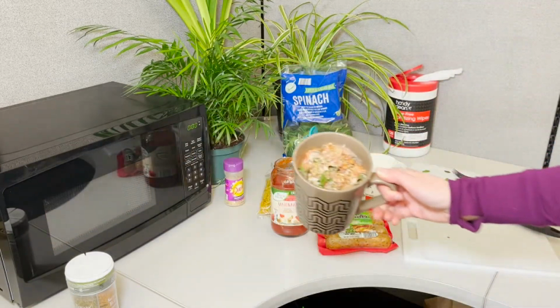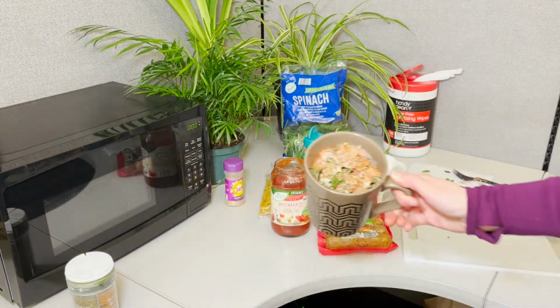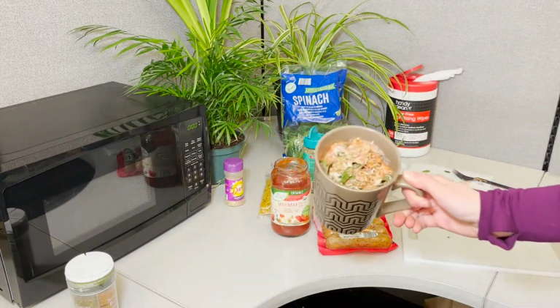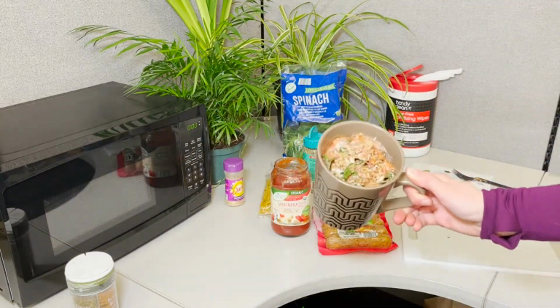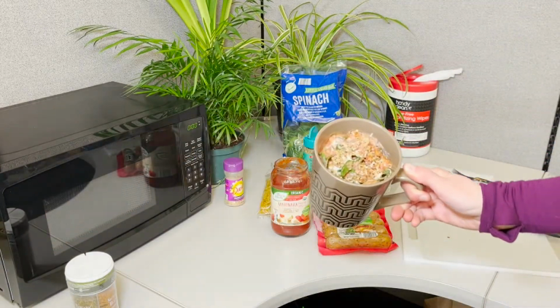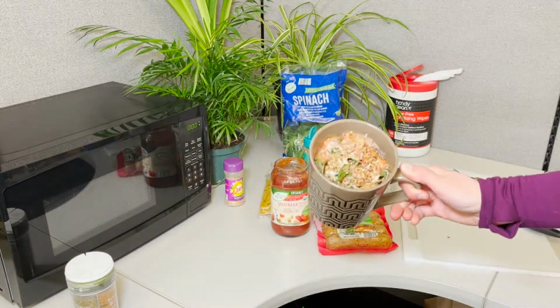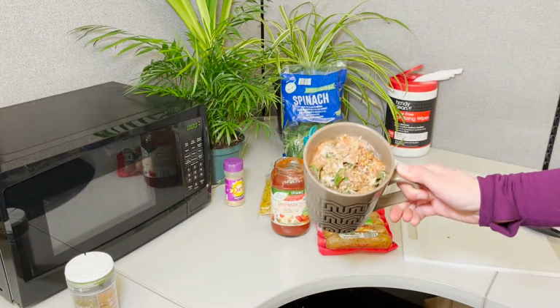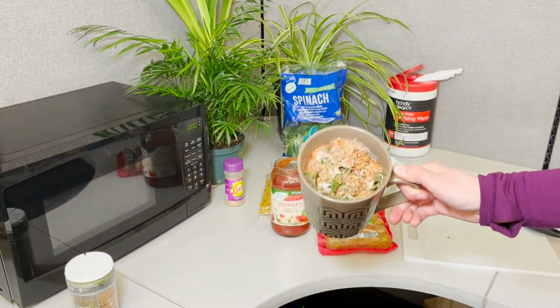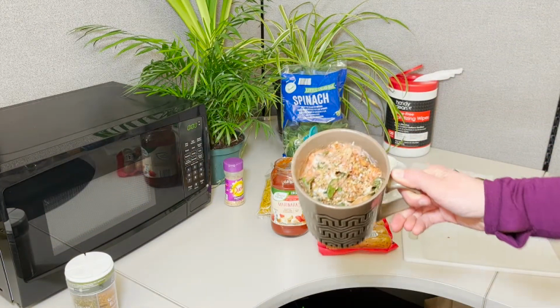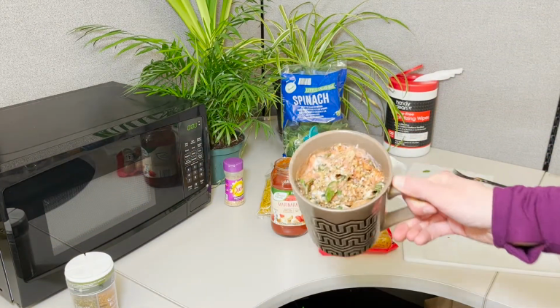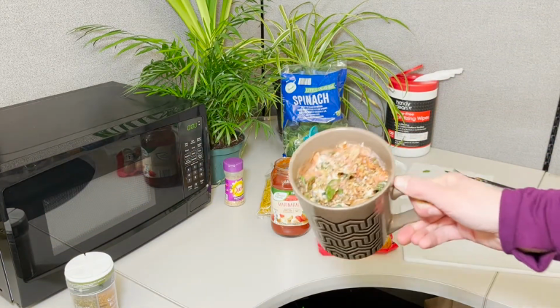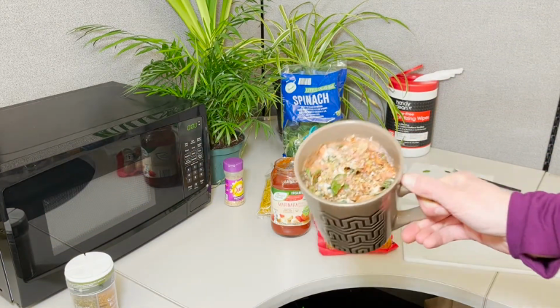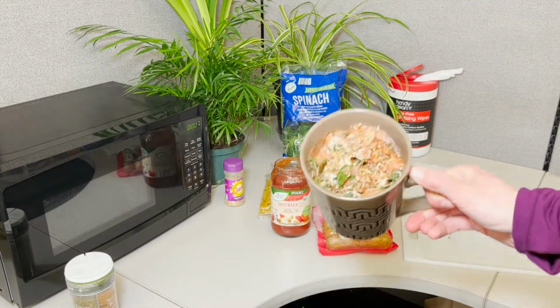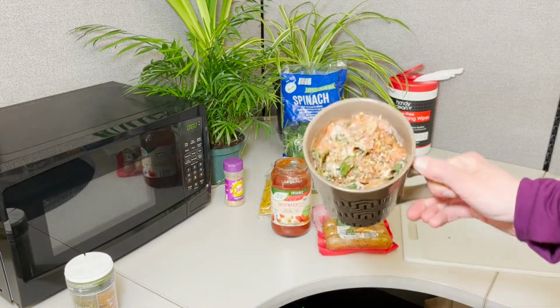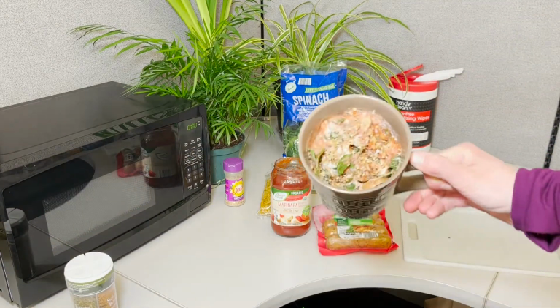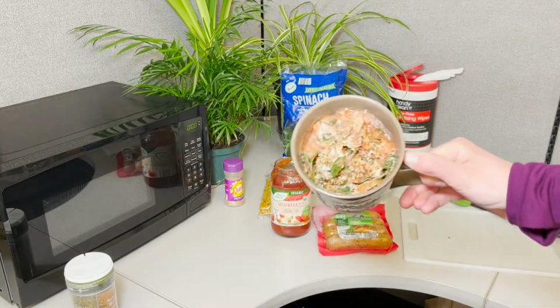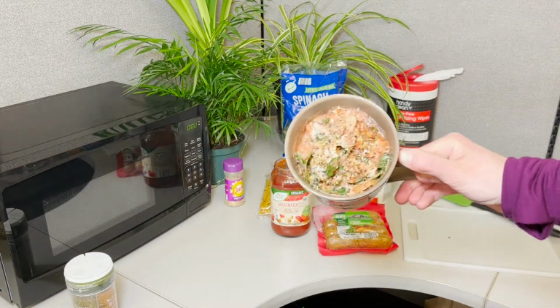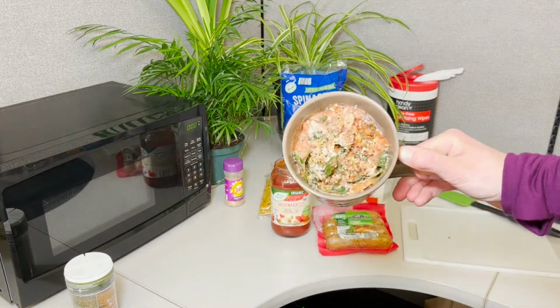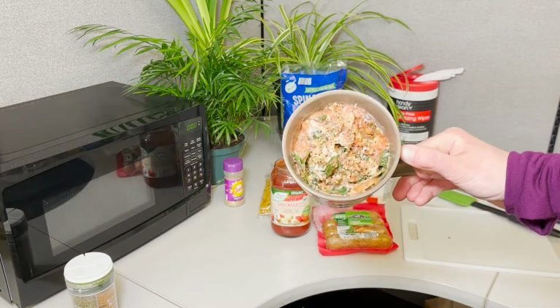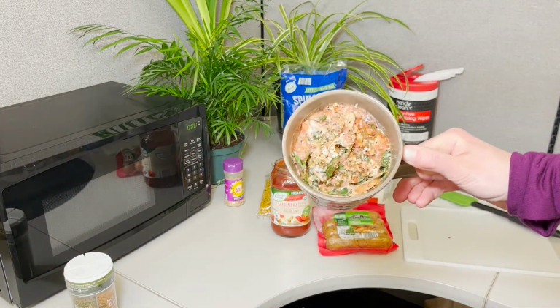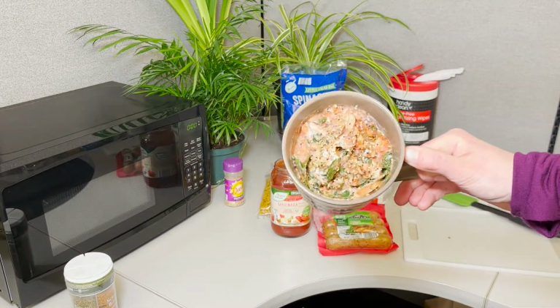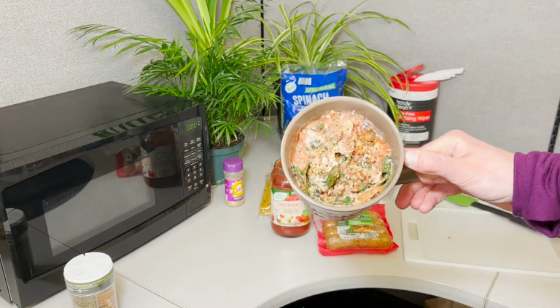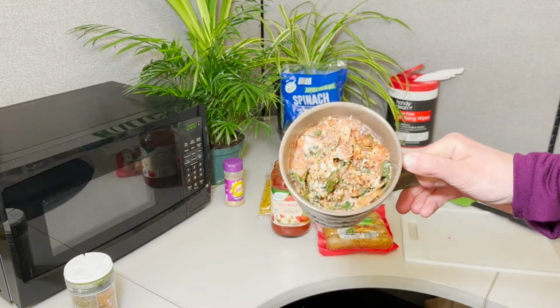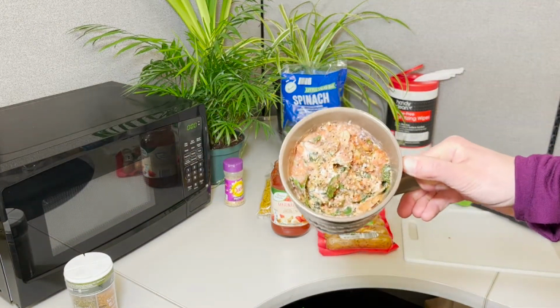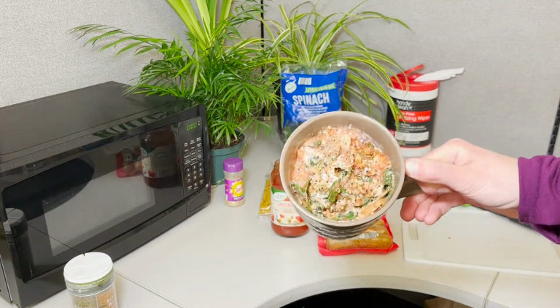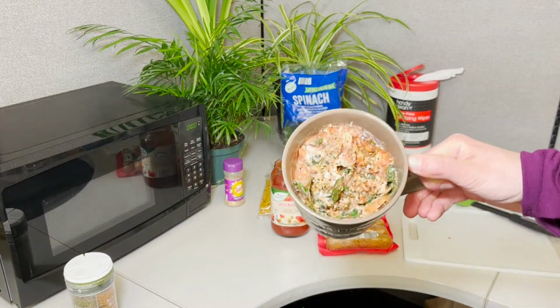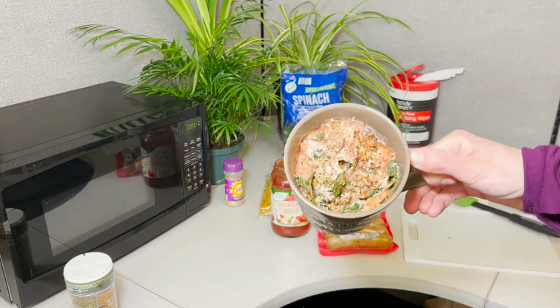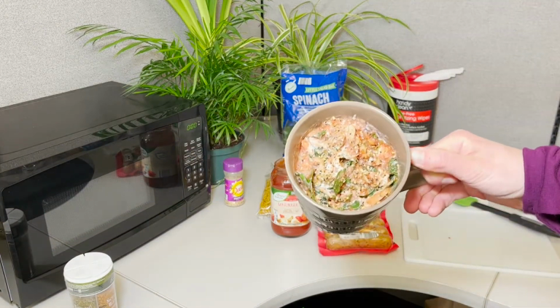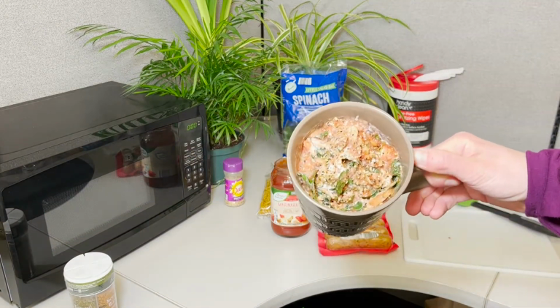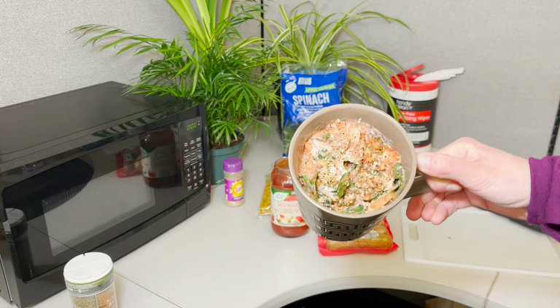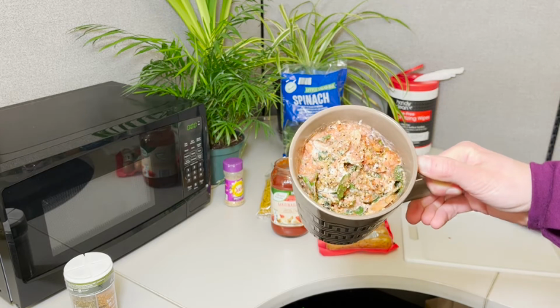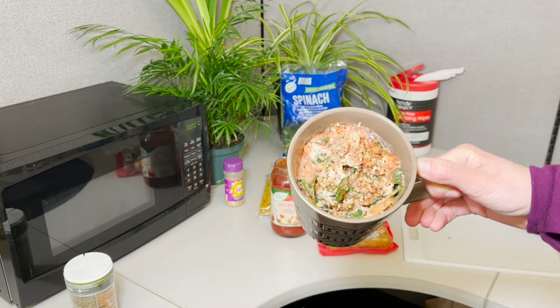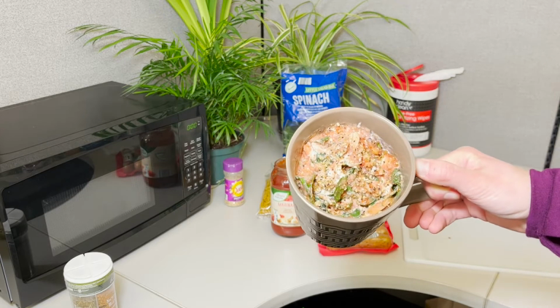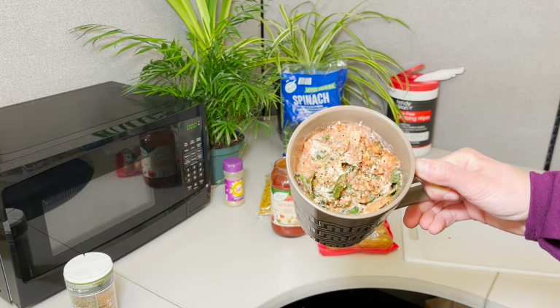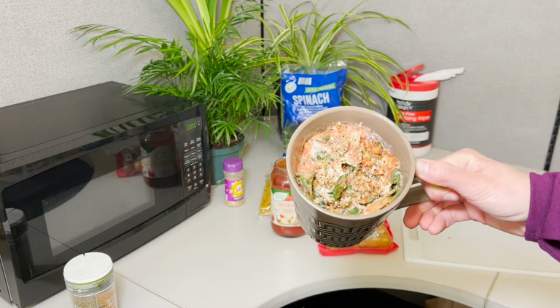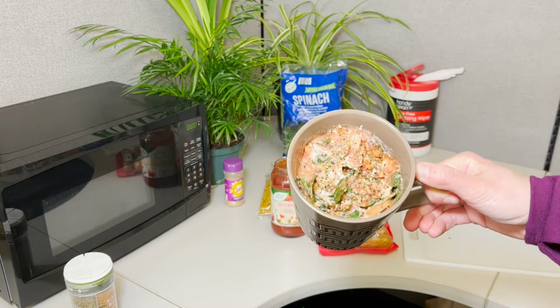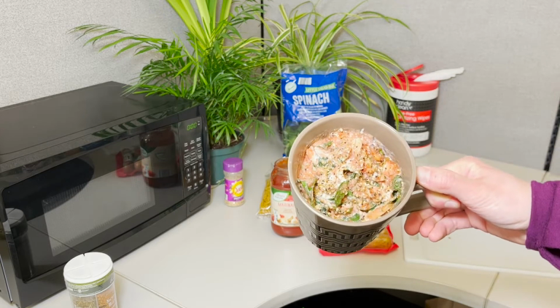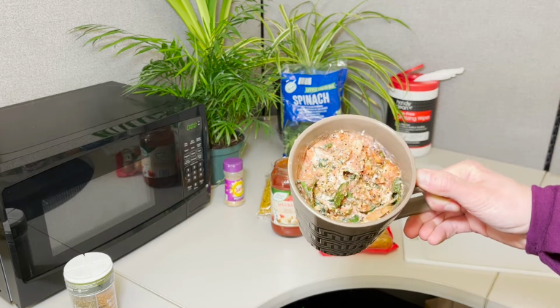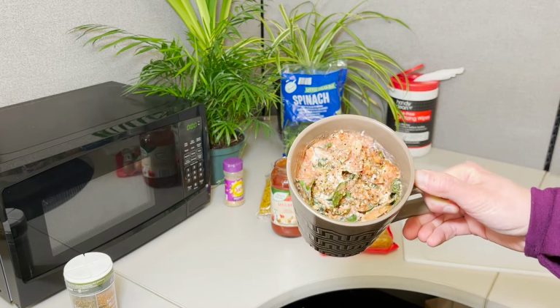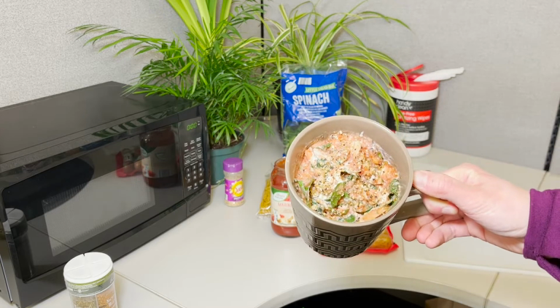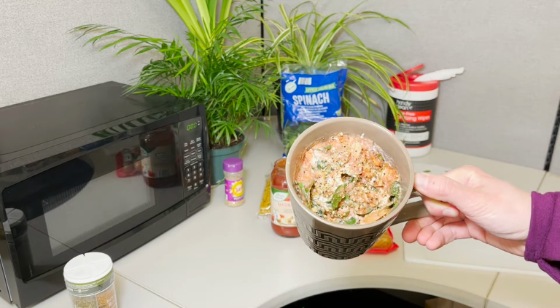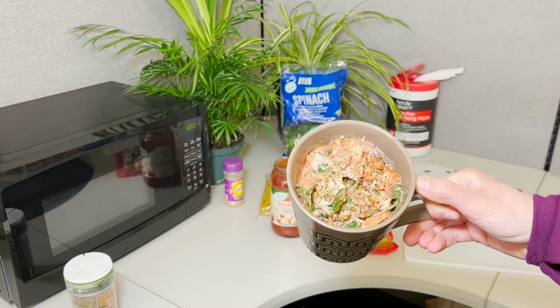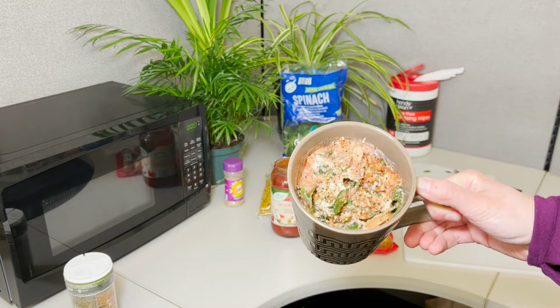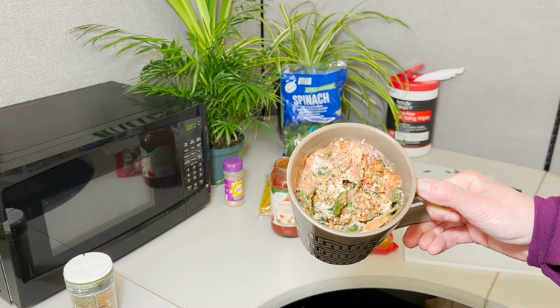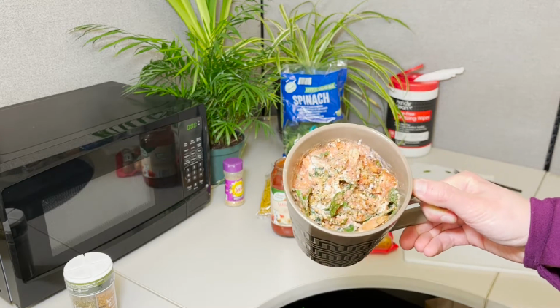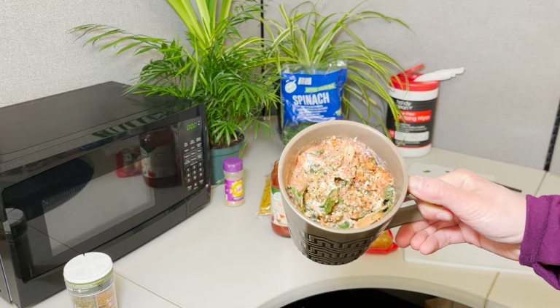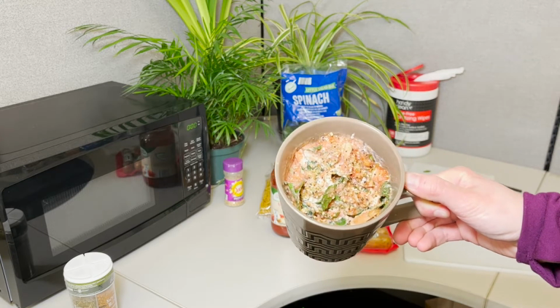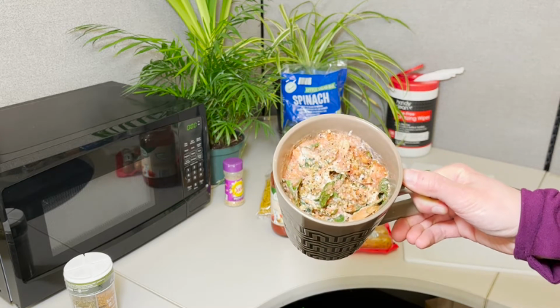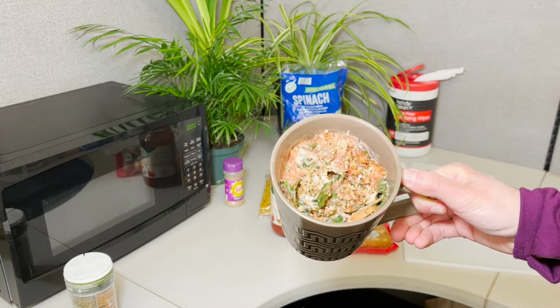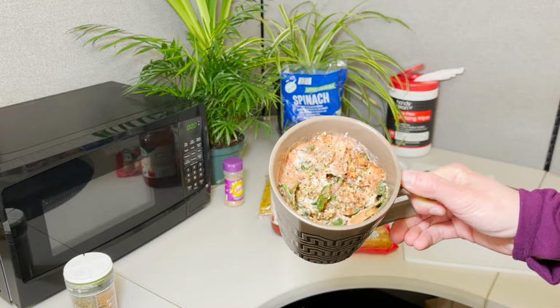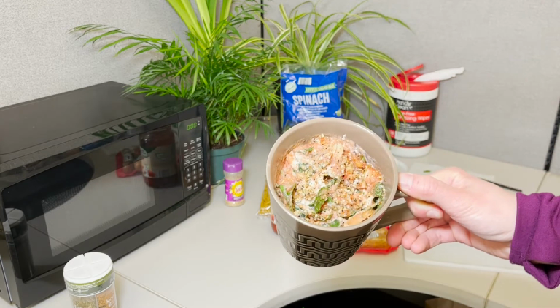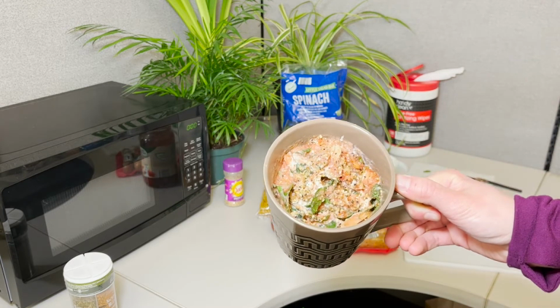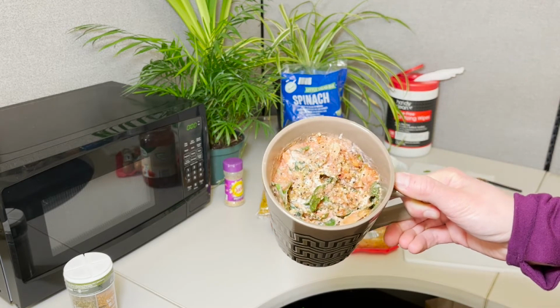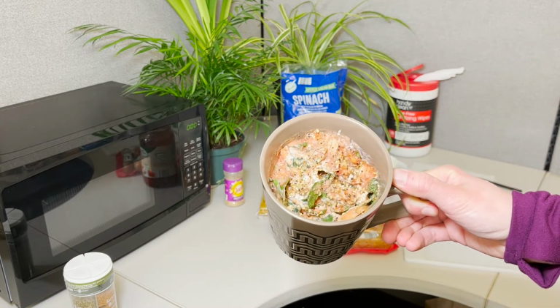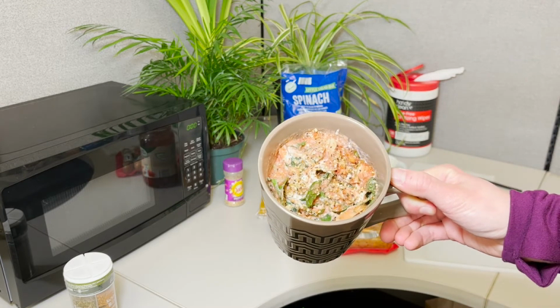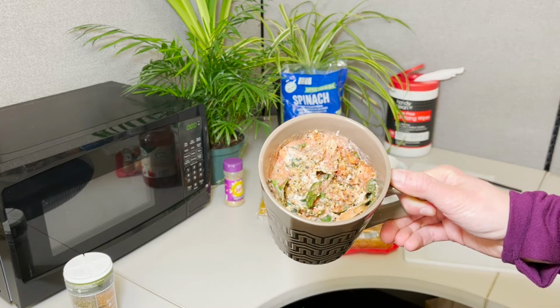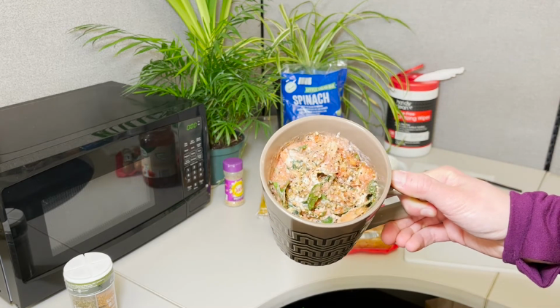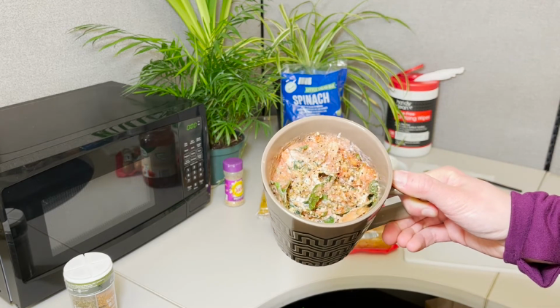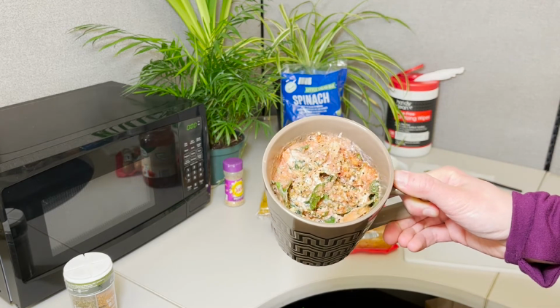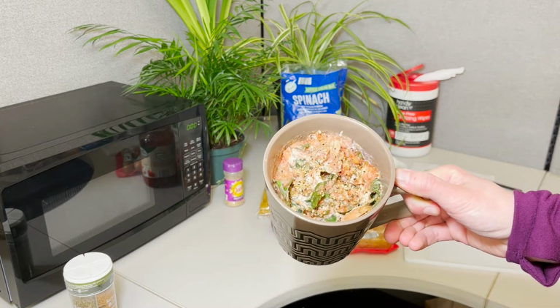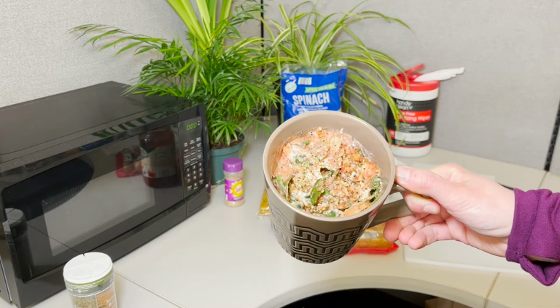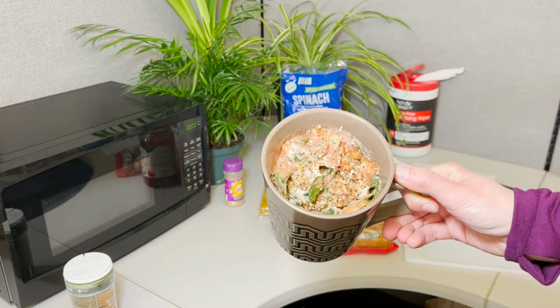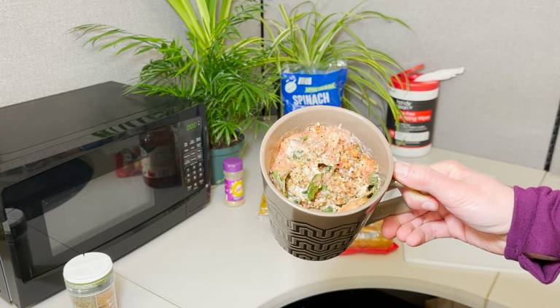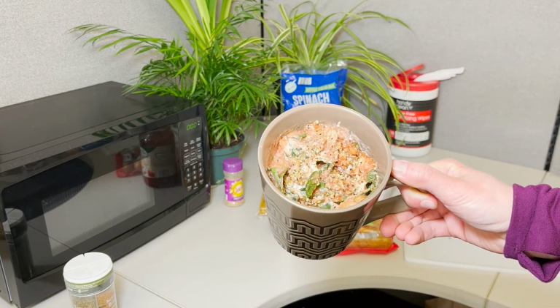And there's our finished product — complete meal. We've got our veggies, our protein, our carbohydrate, our energy source, all in one mug, ready to go.